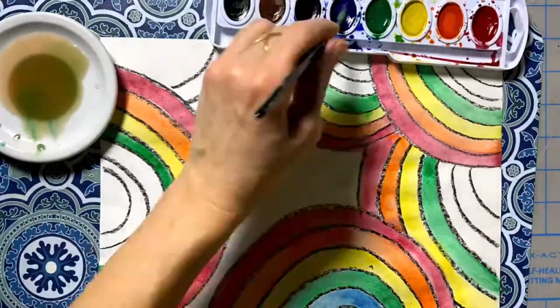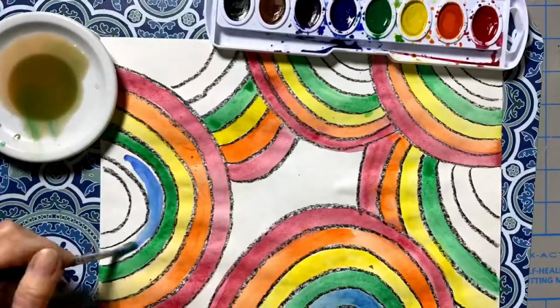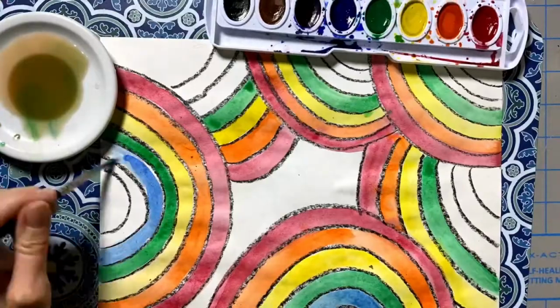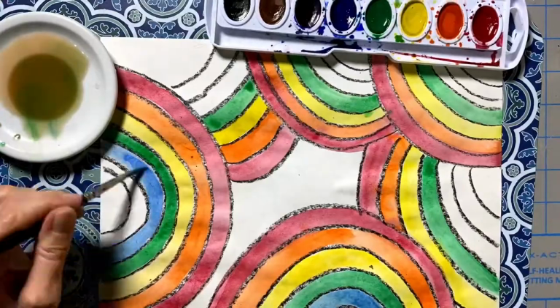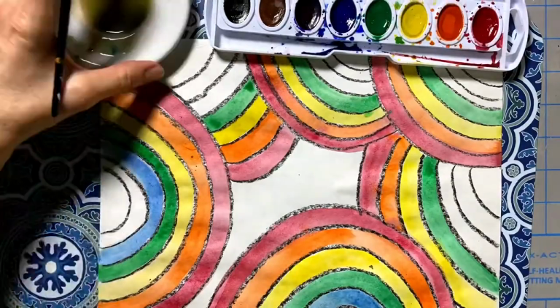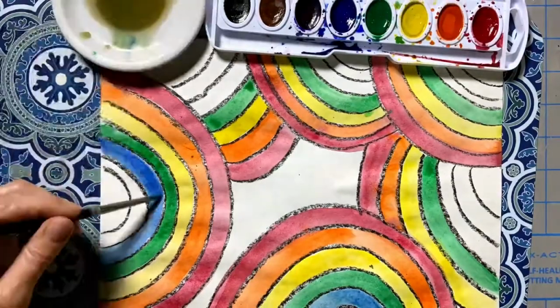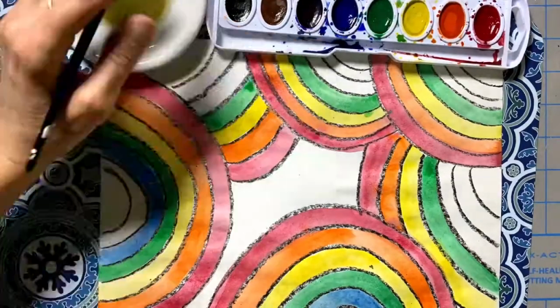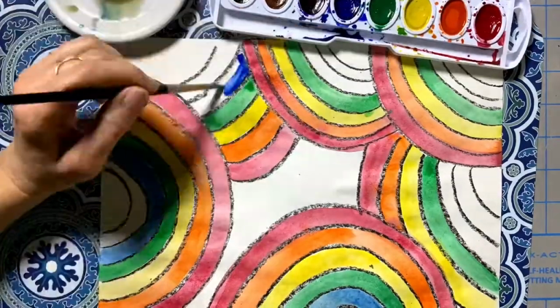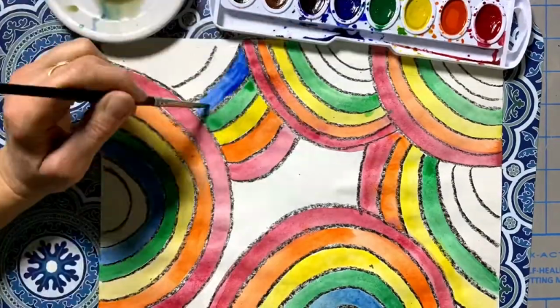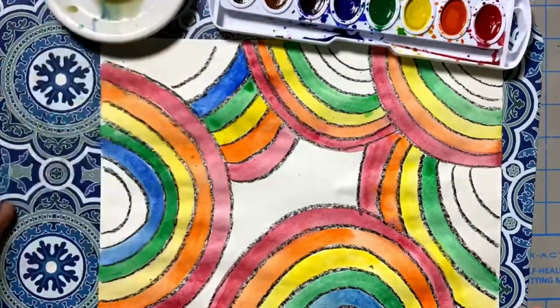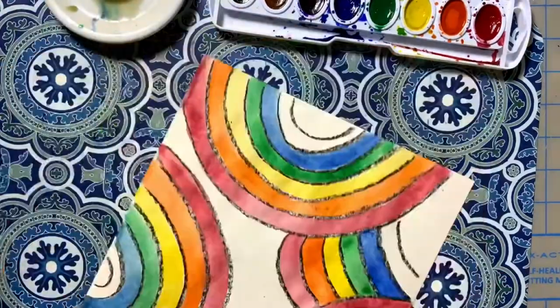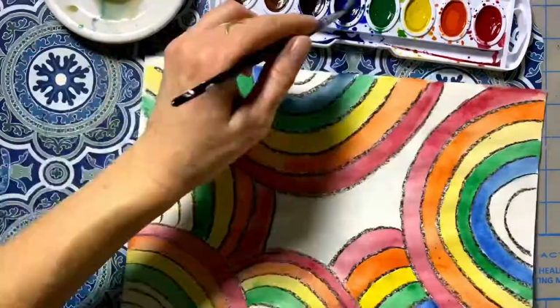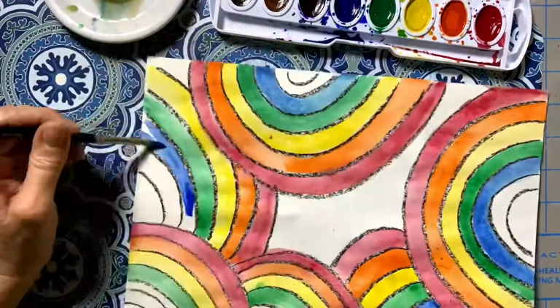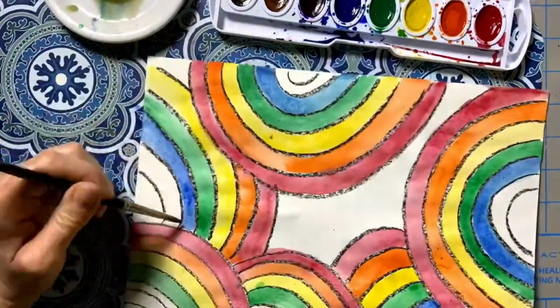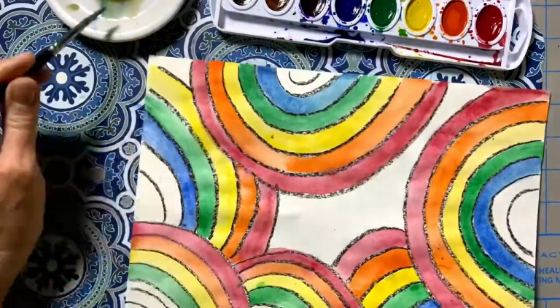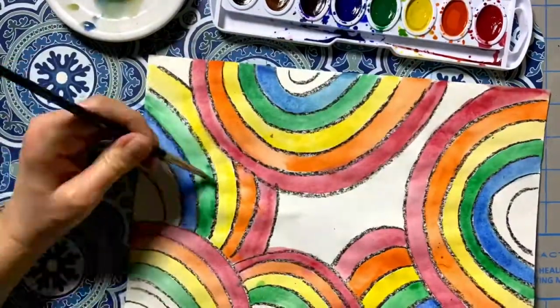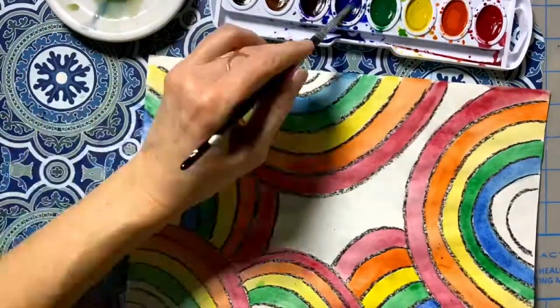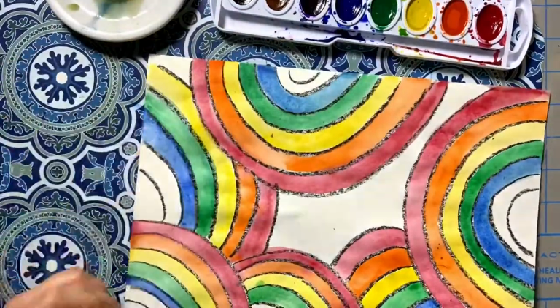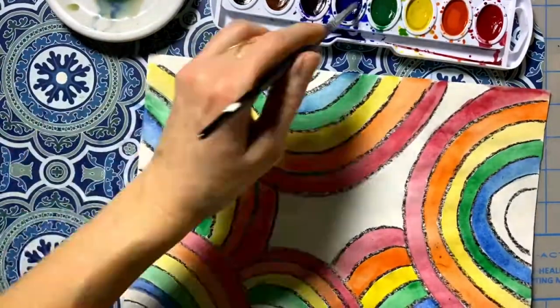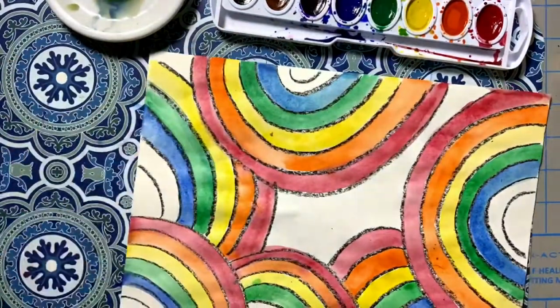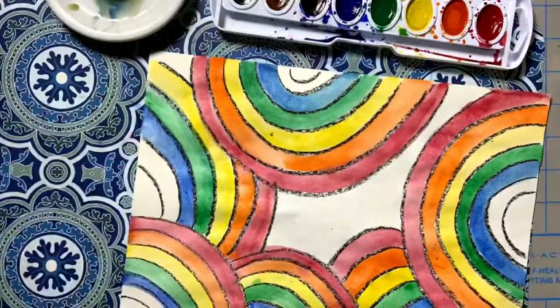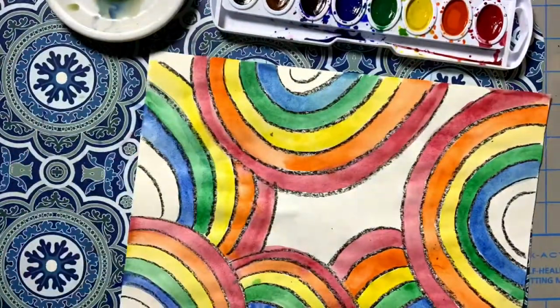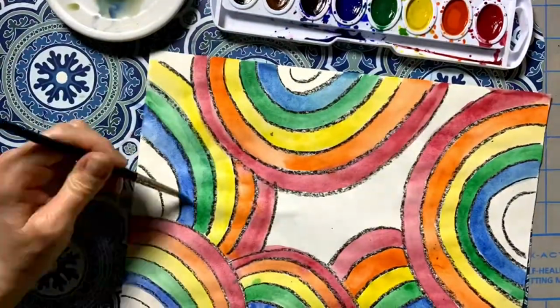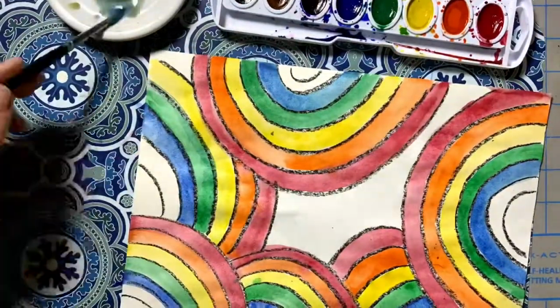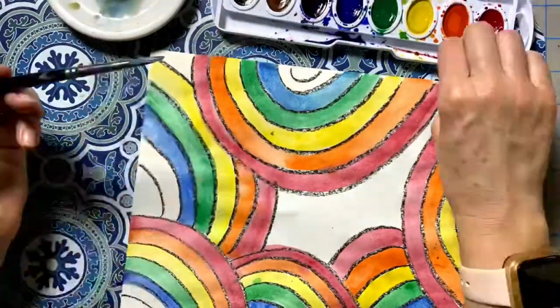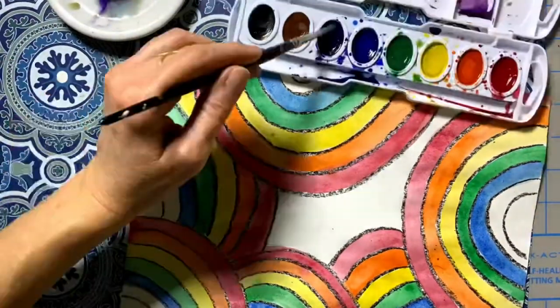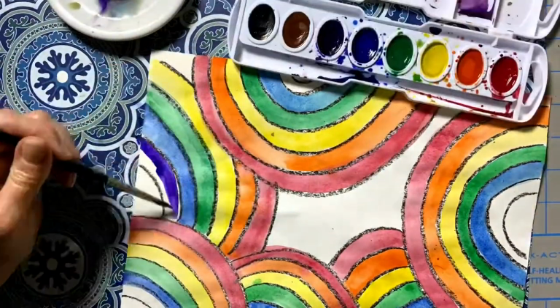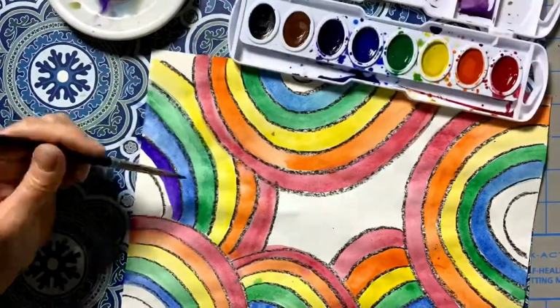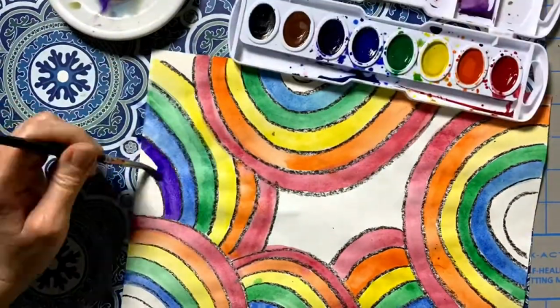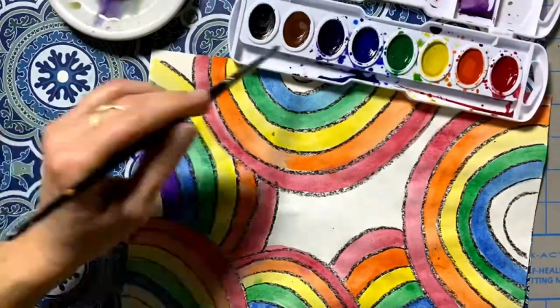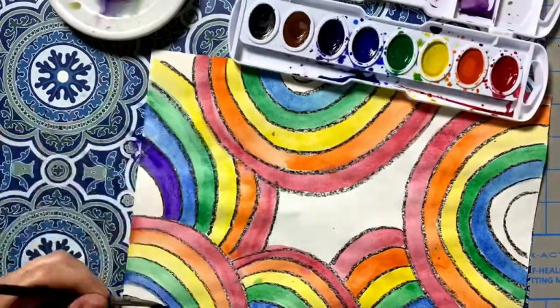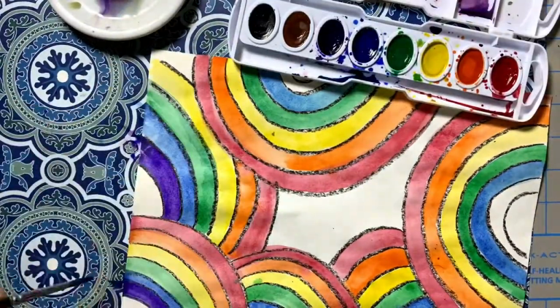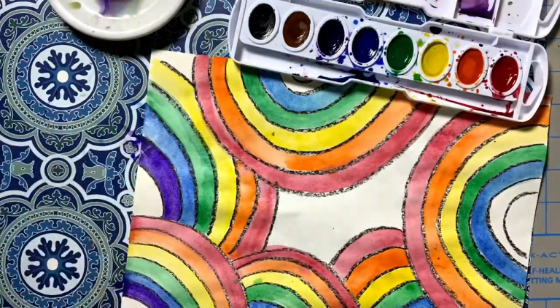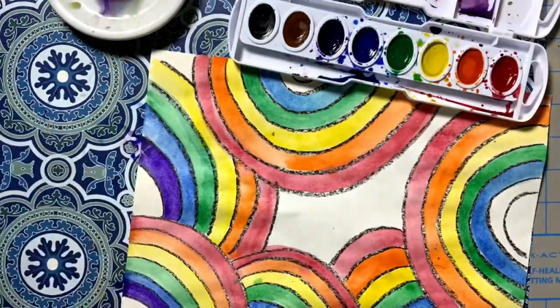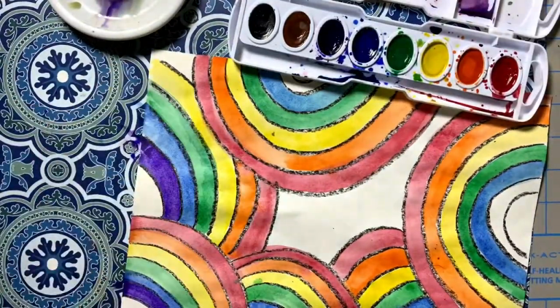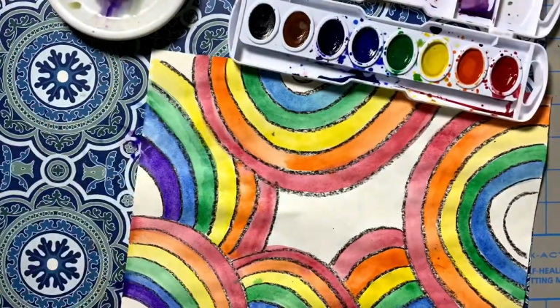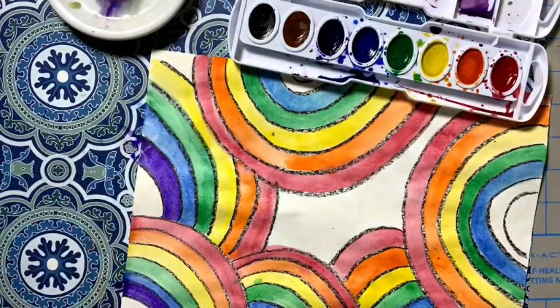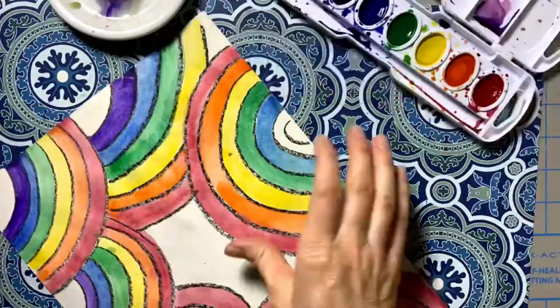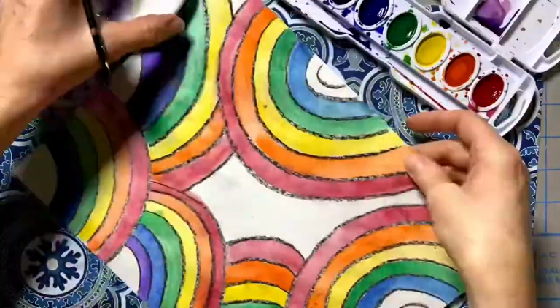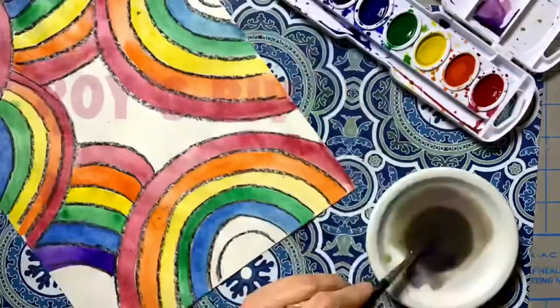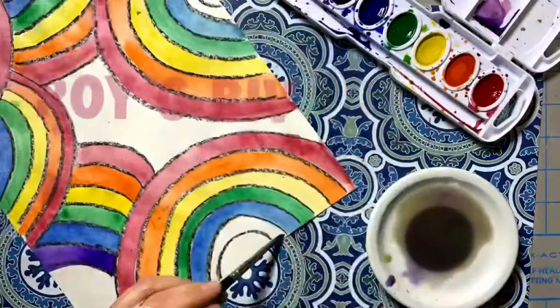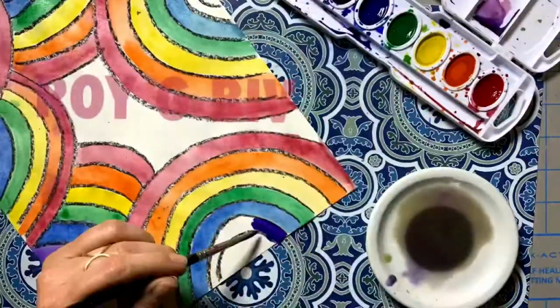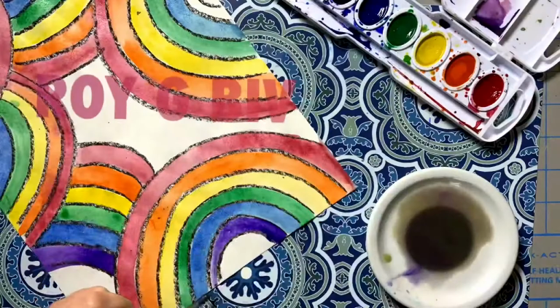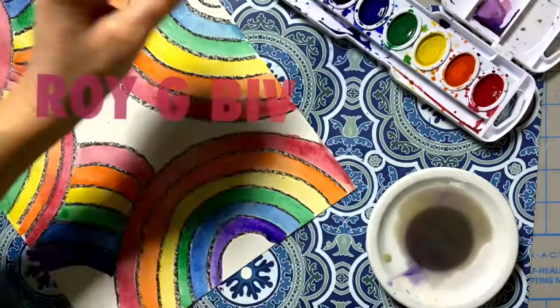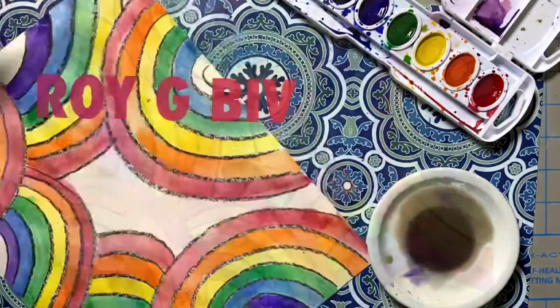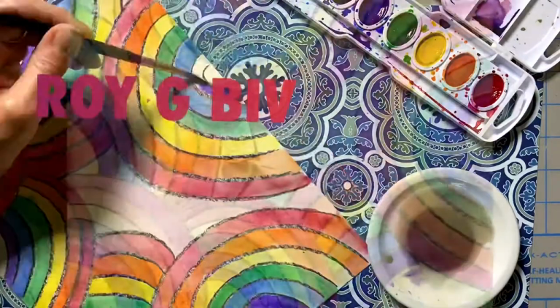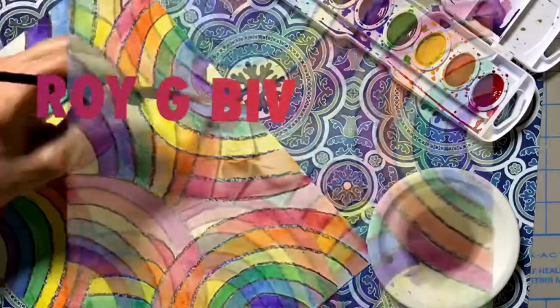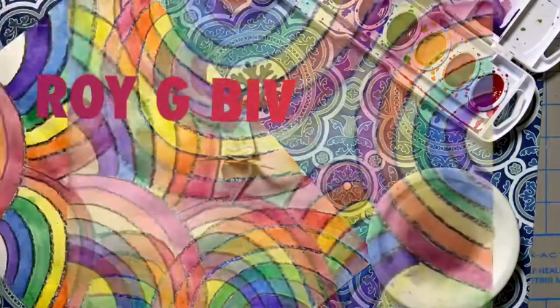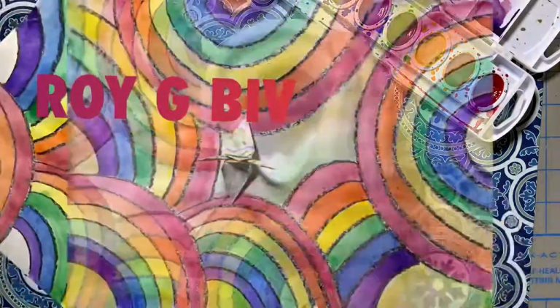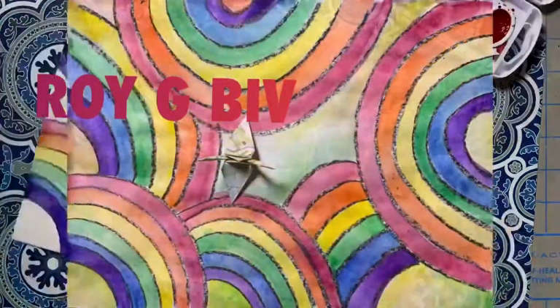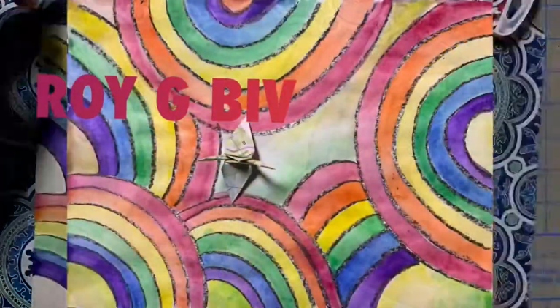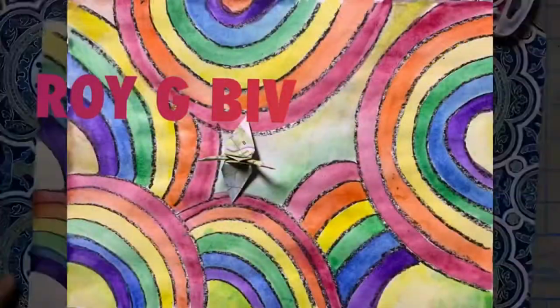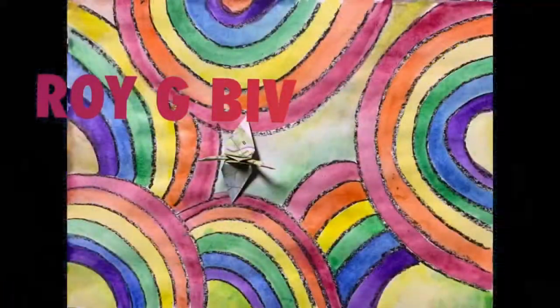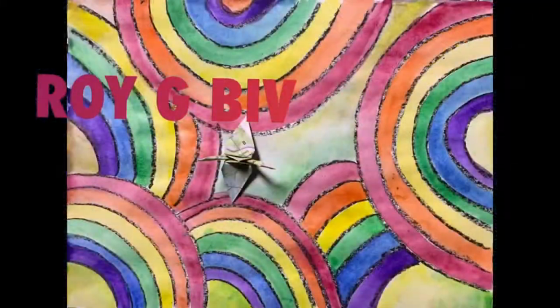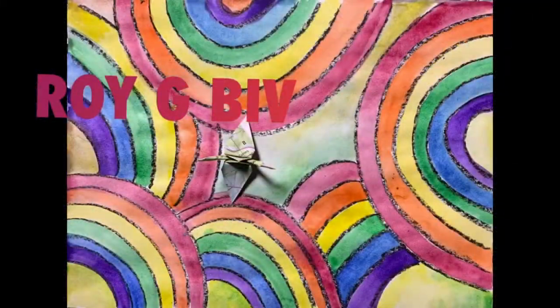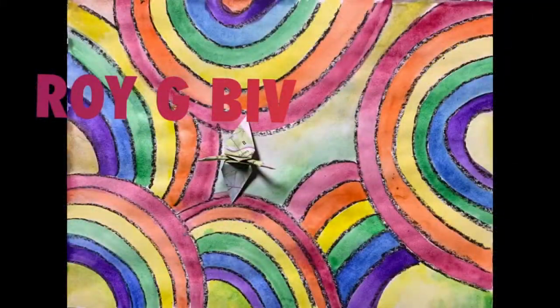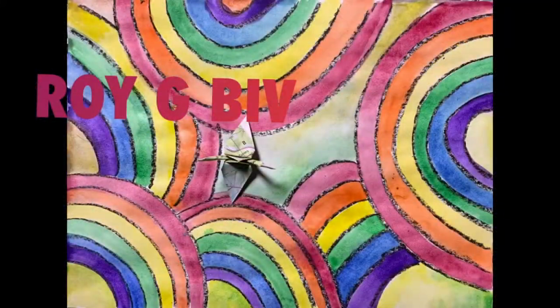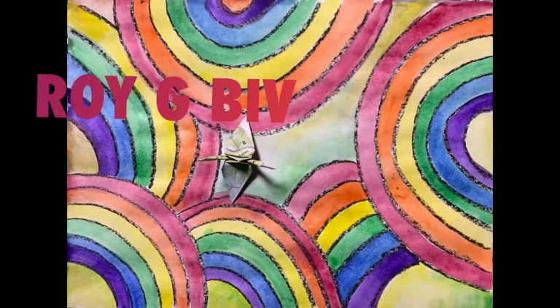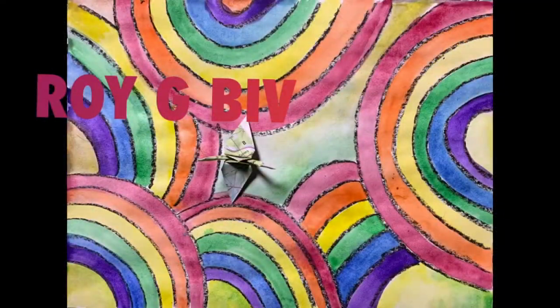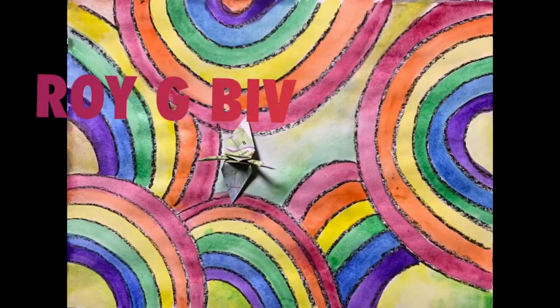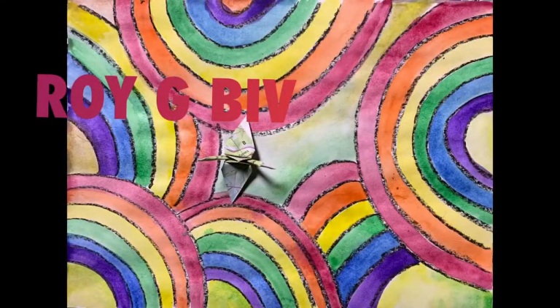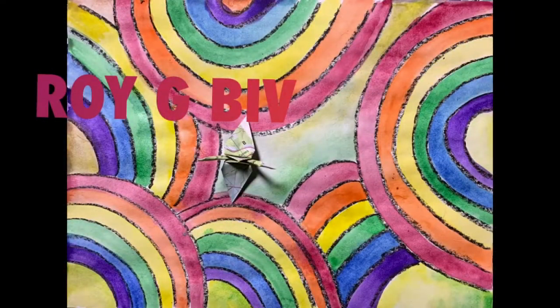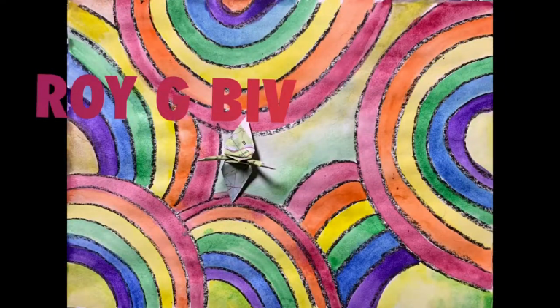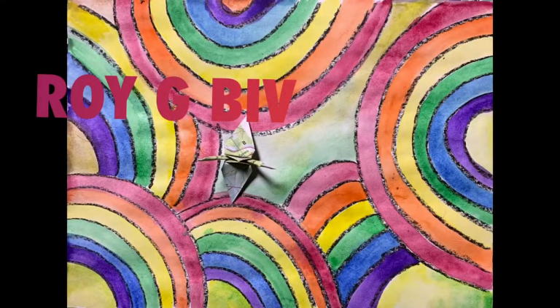This is a simple art project, but it does make a striking design, and it's a great way to review ROYGBIV and rainbow order.